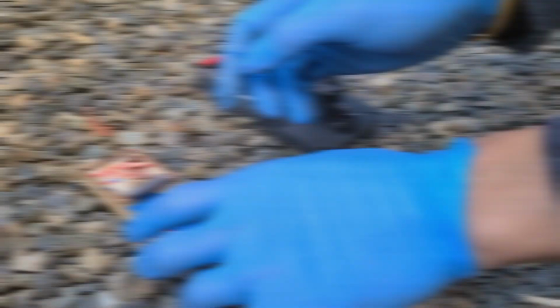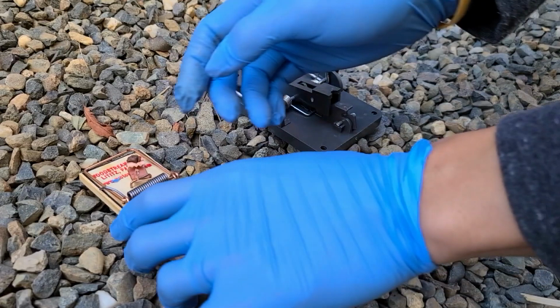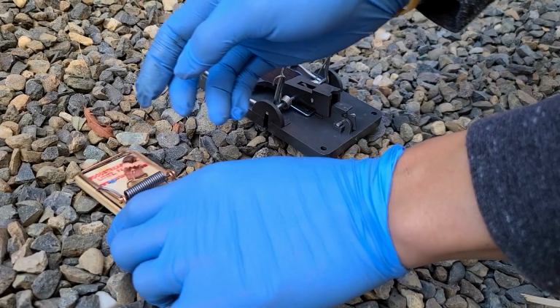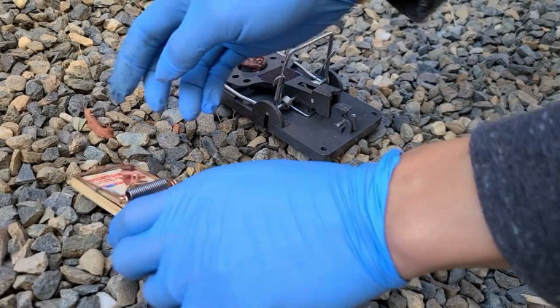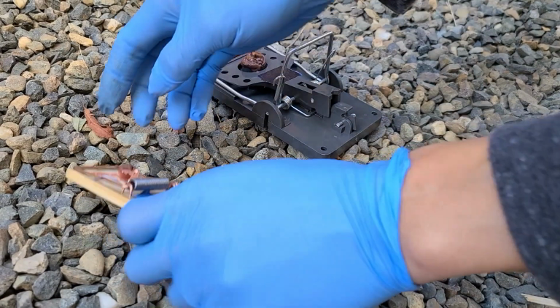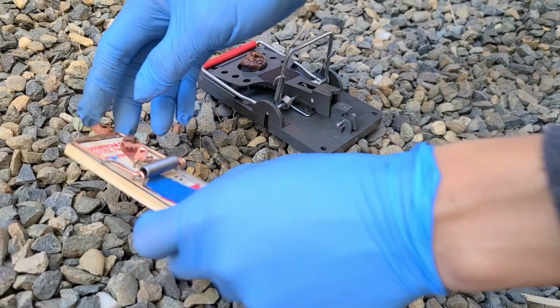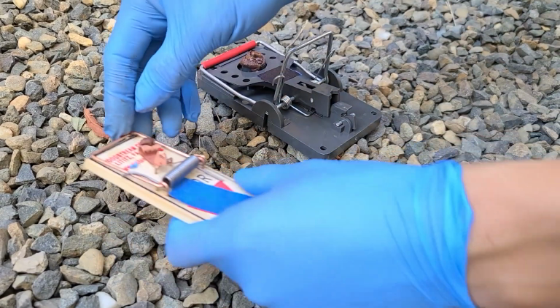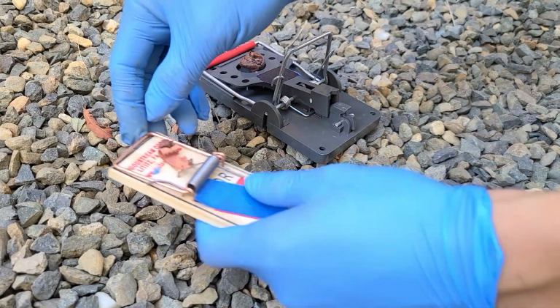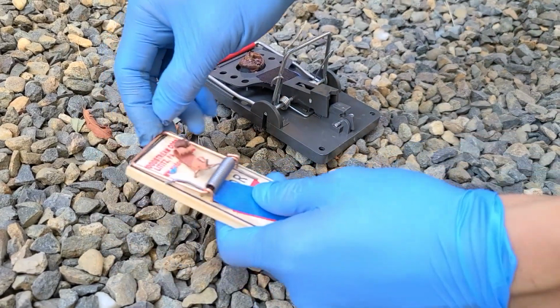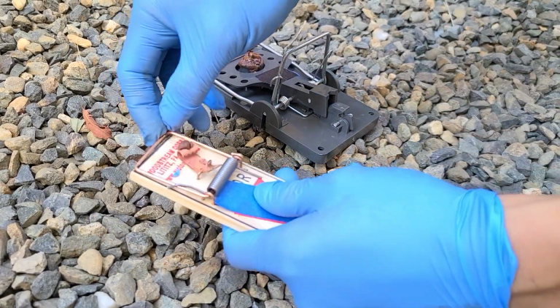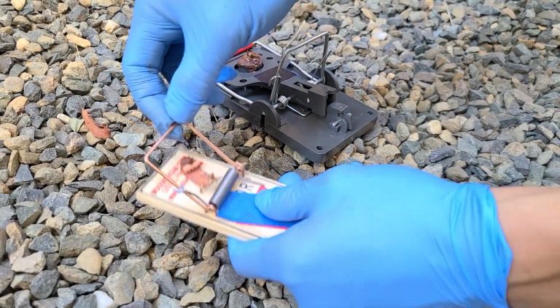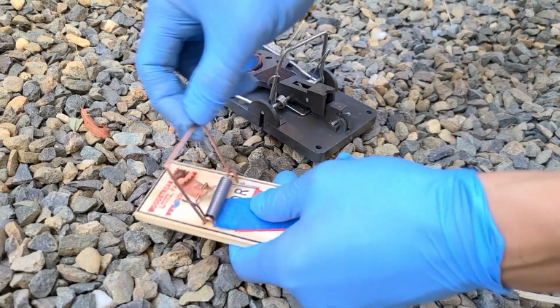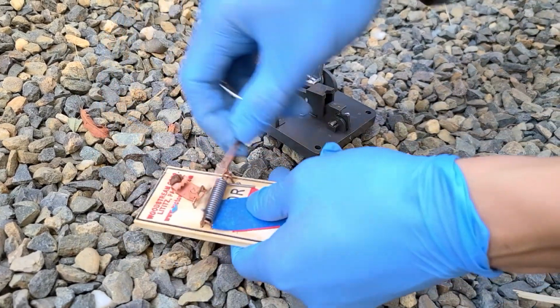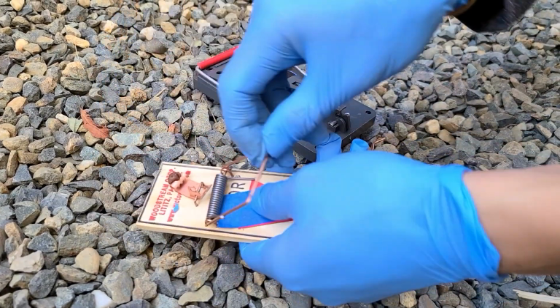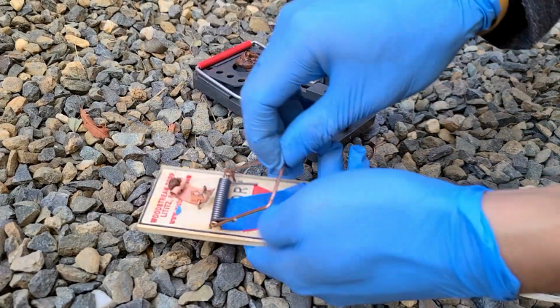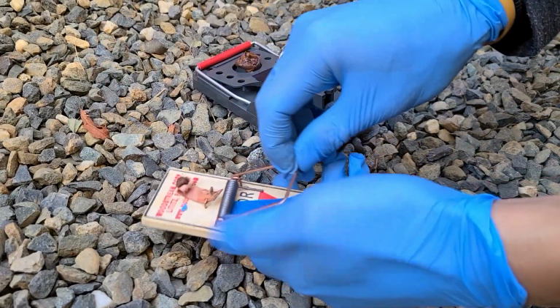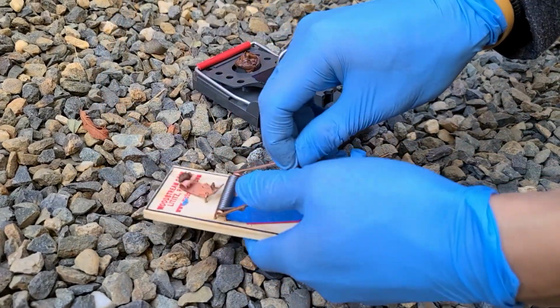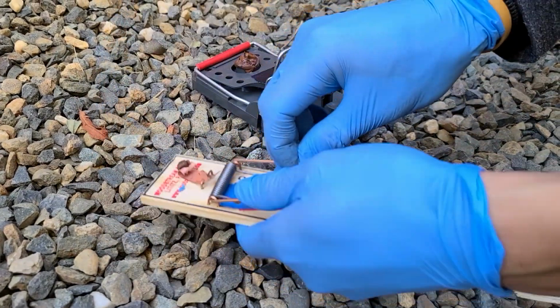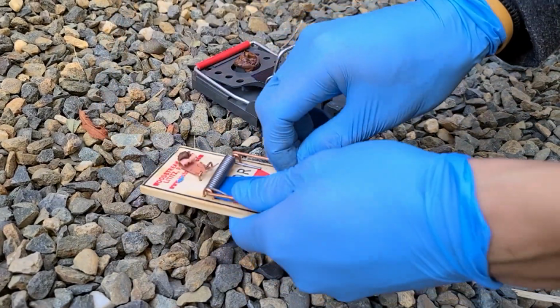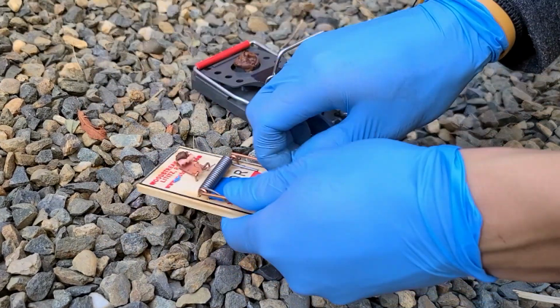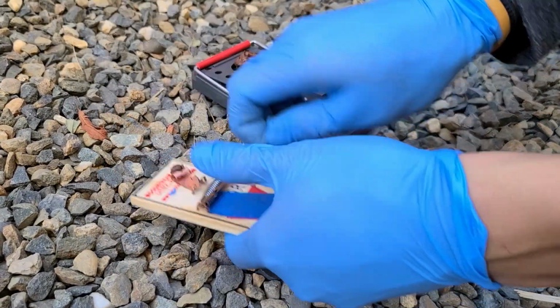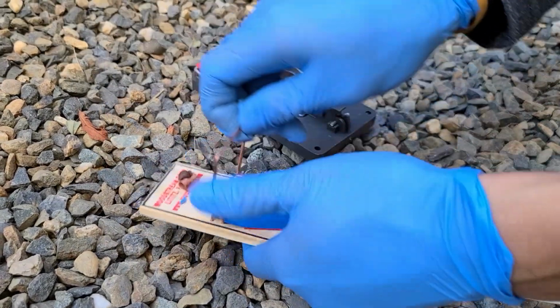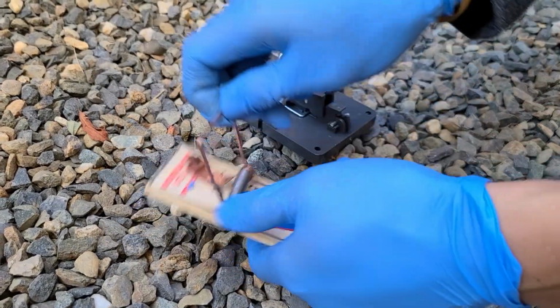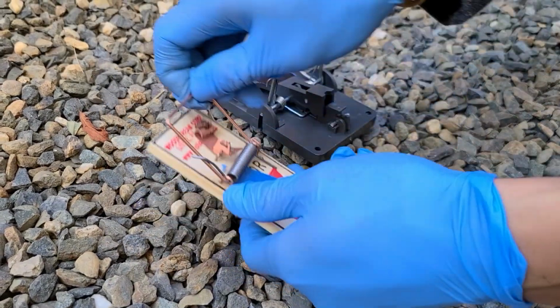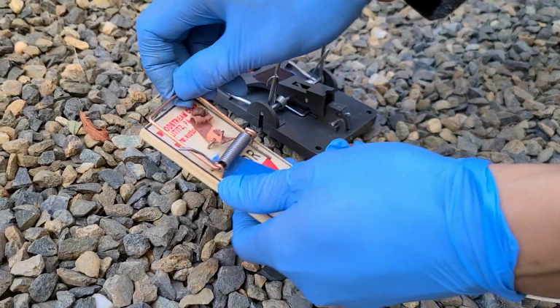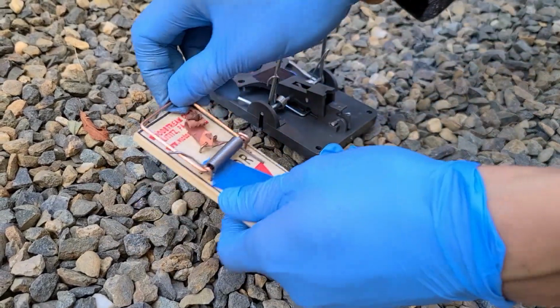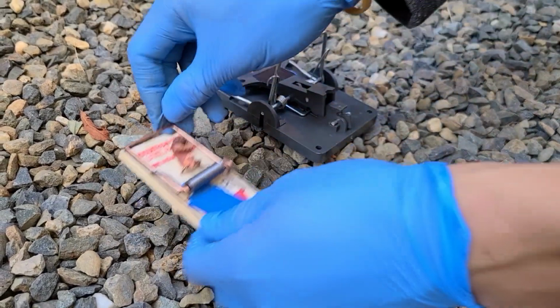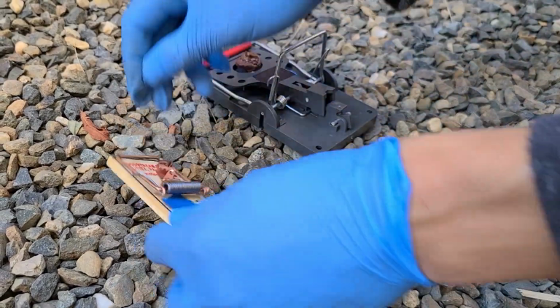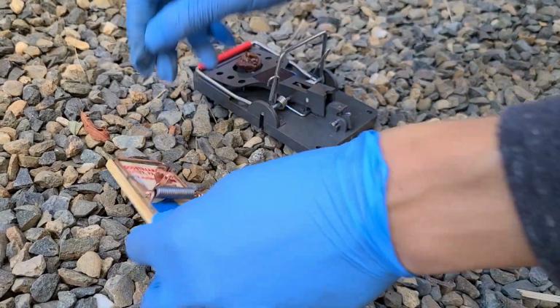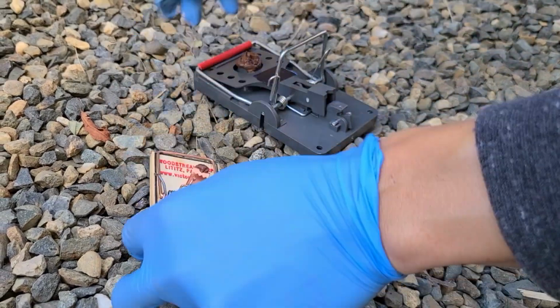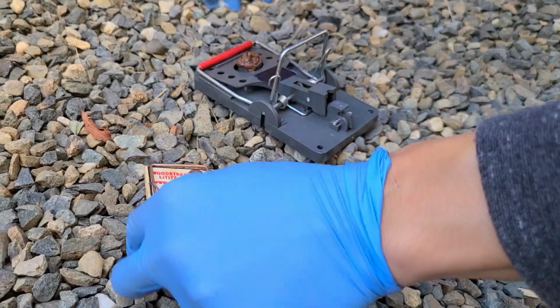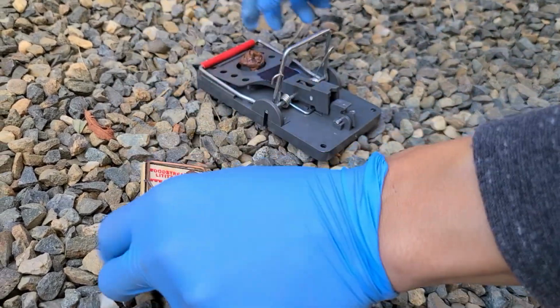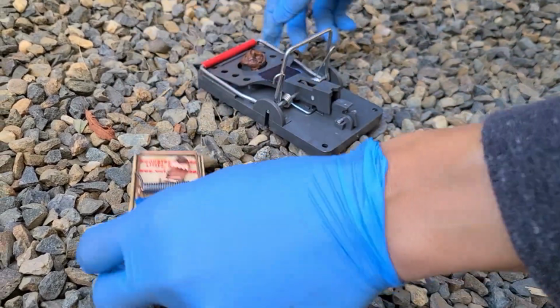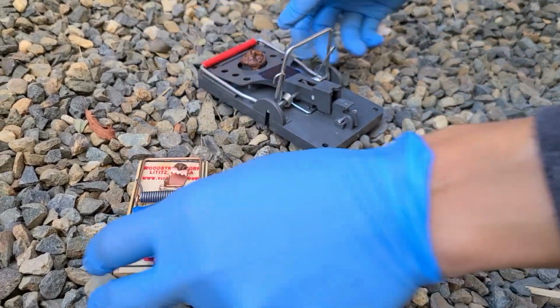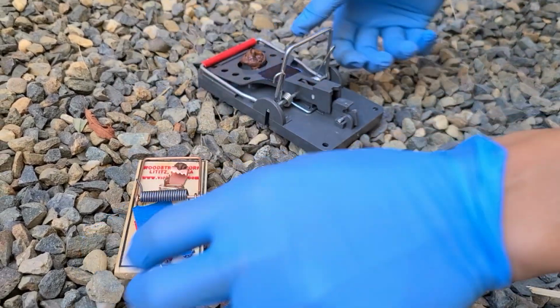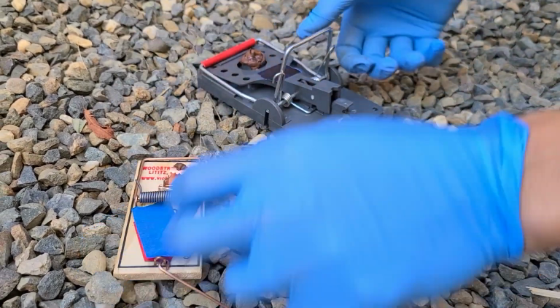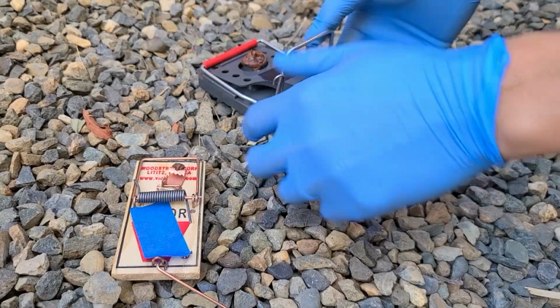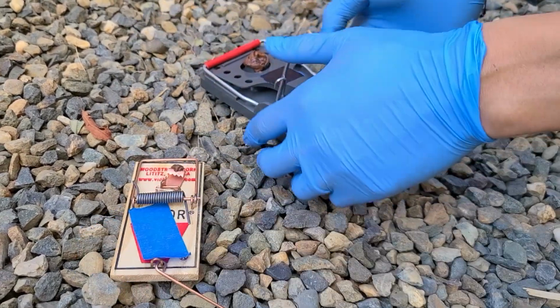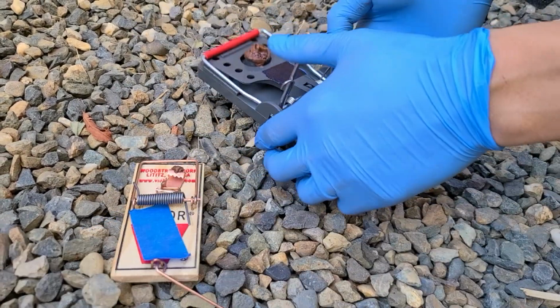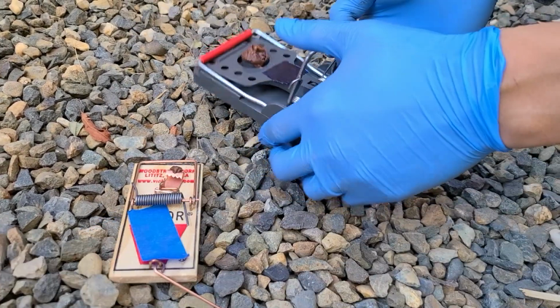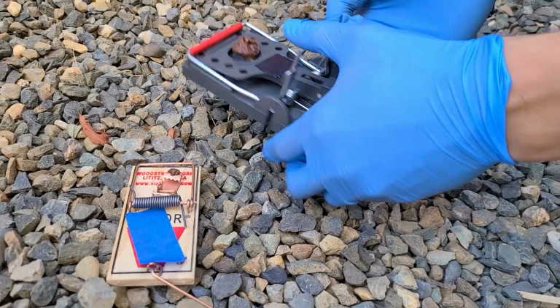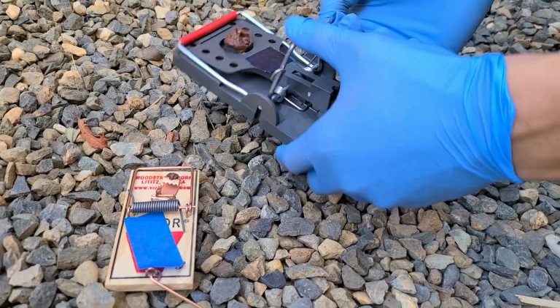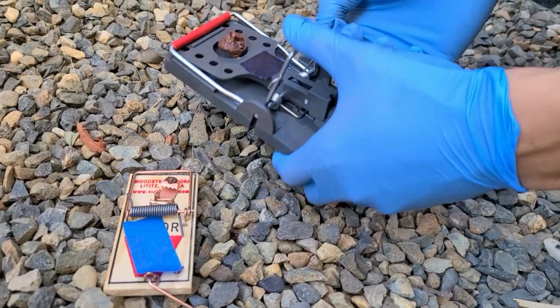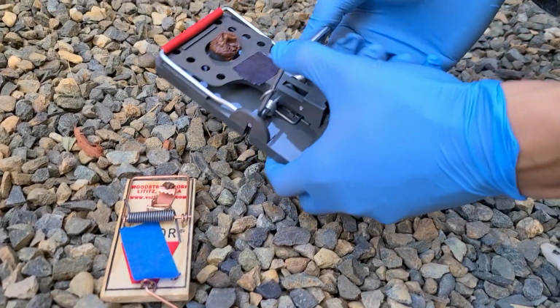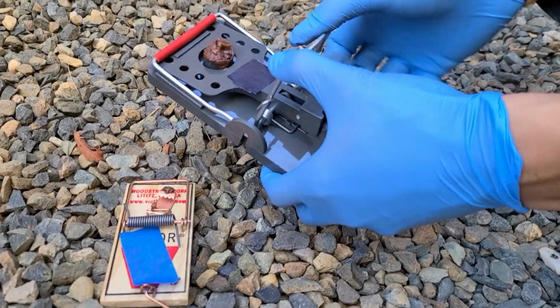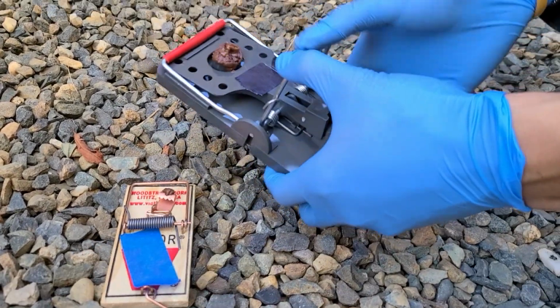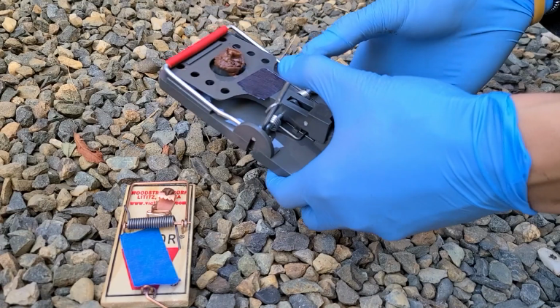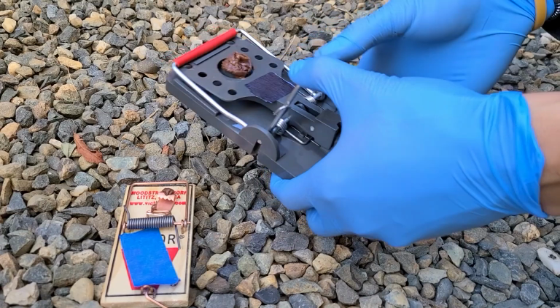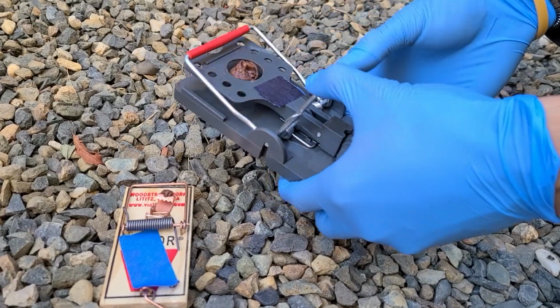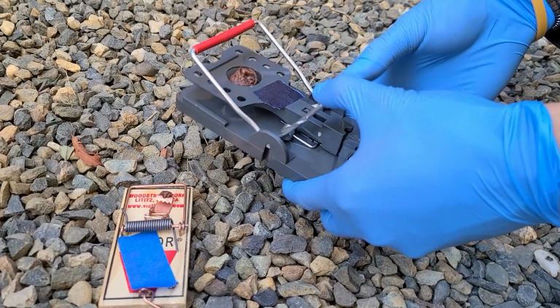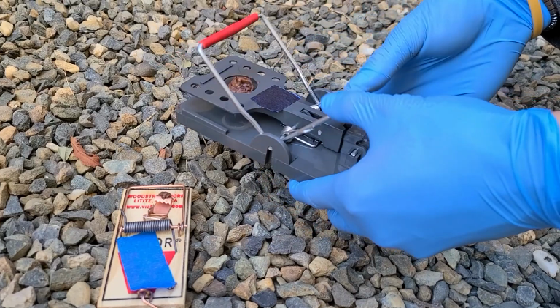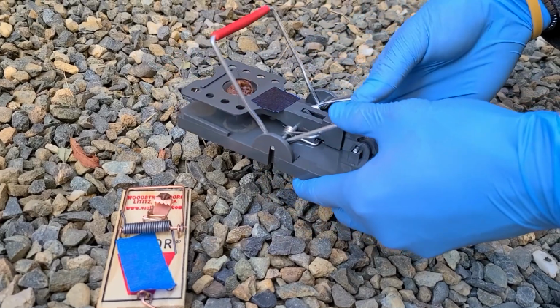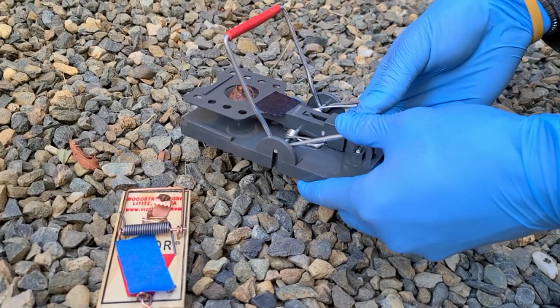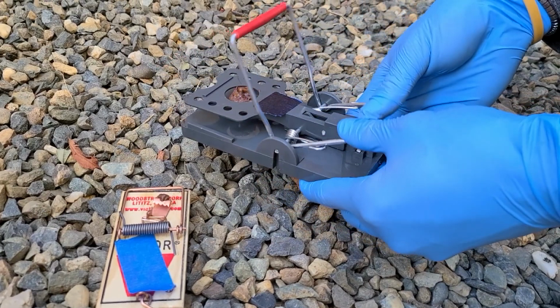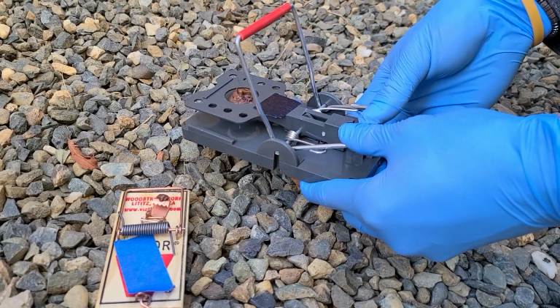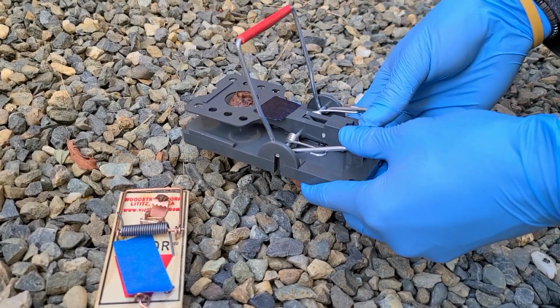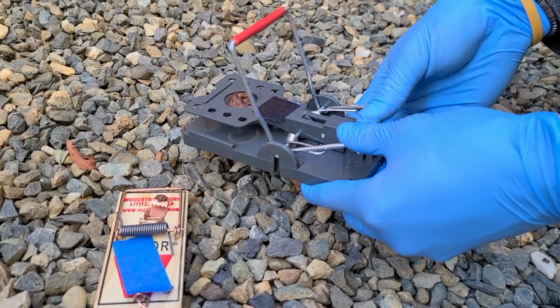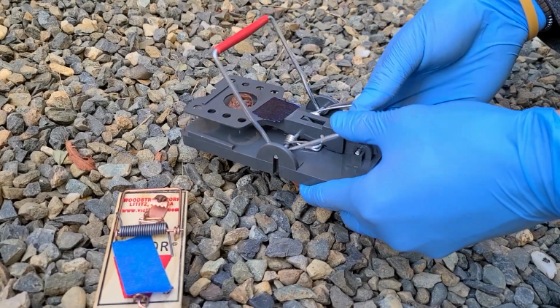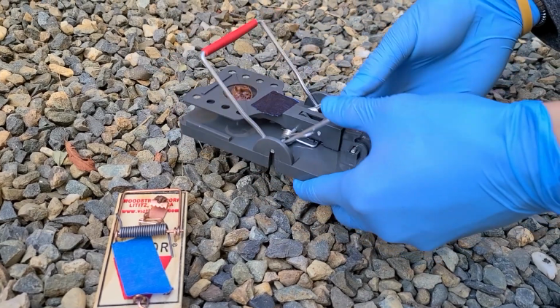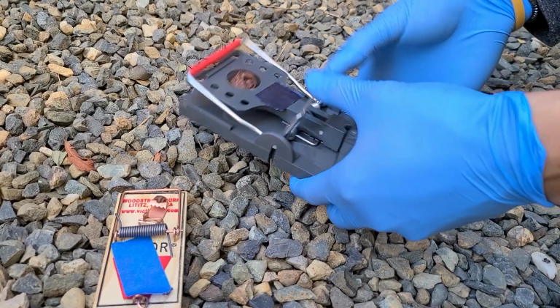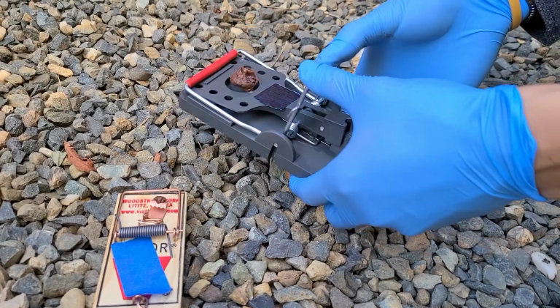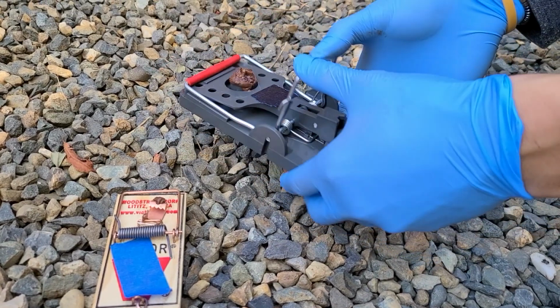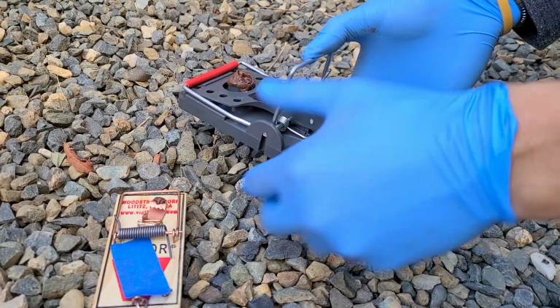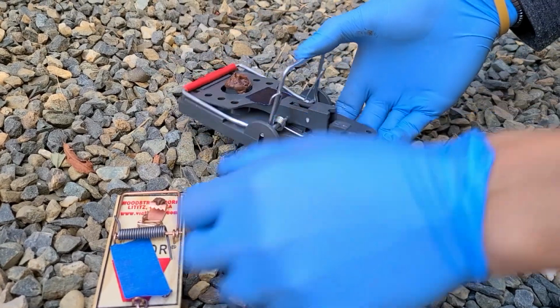Mechanical traps are a quick, humane, and effective way to manage rodents without the use of toxic pesticides.